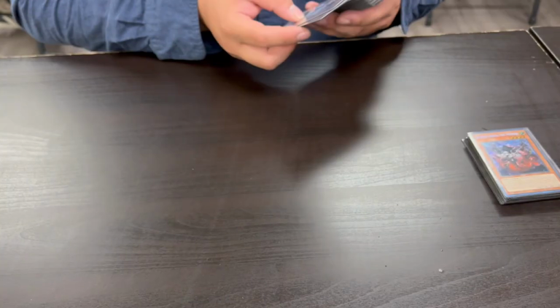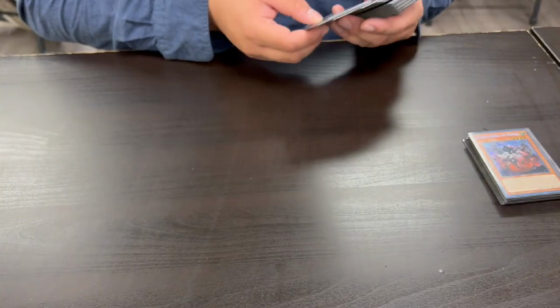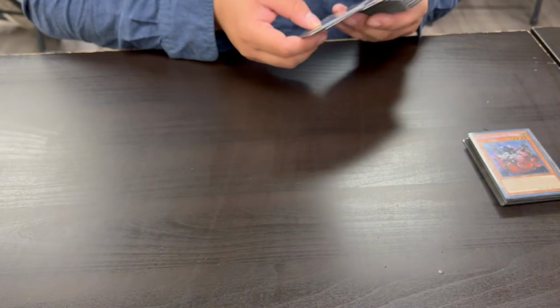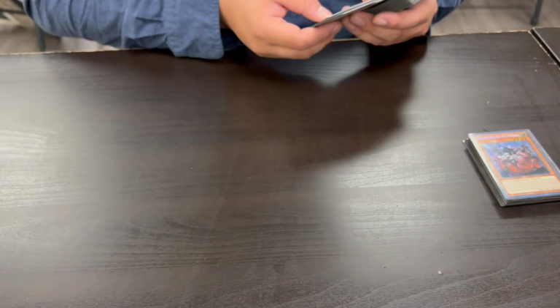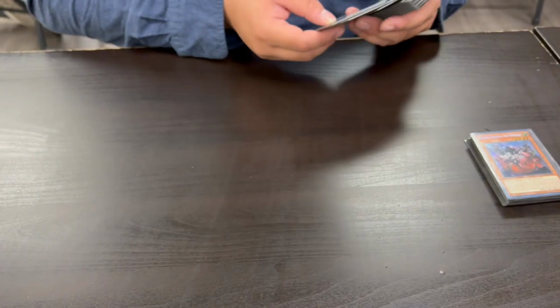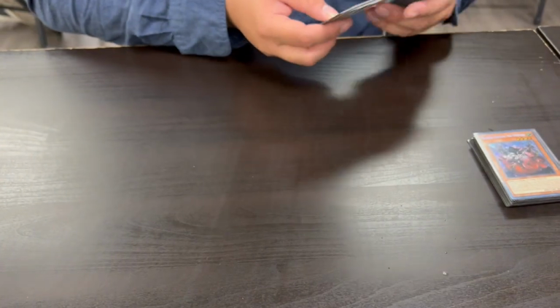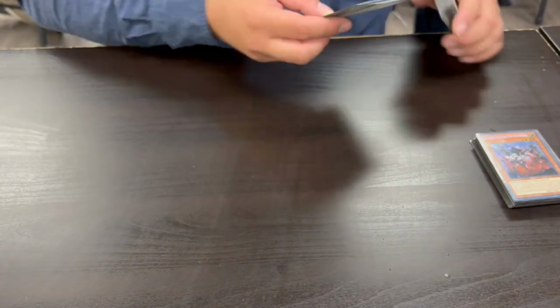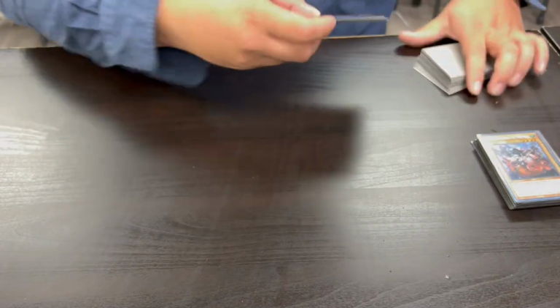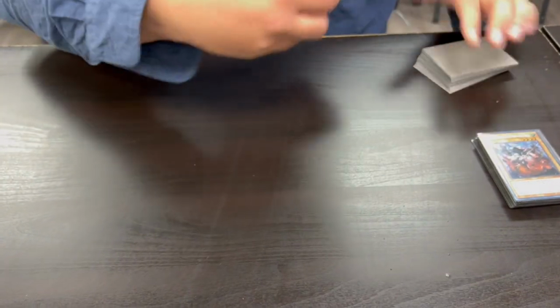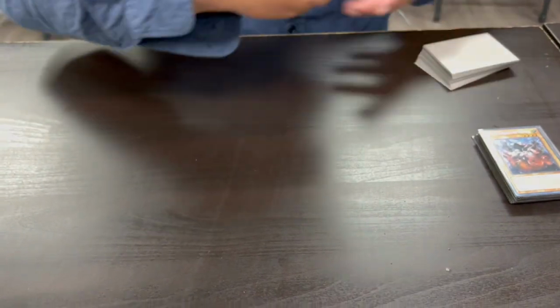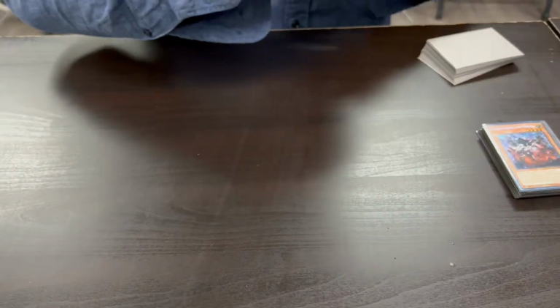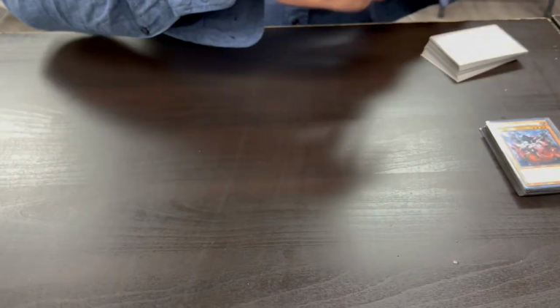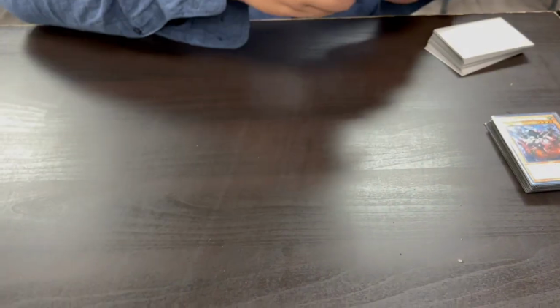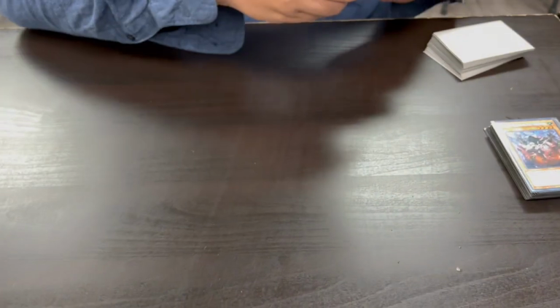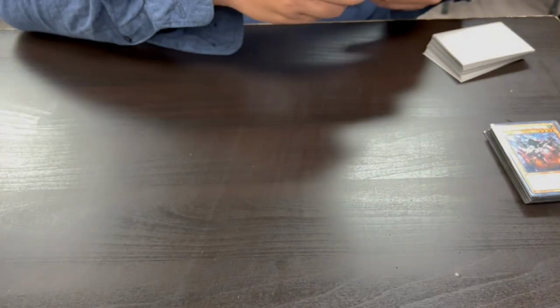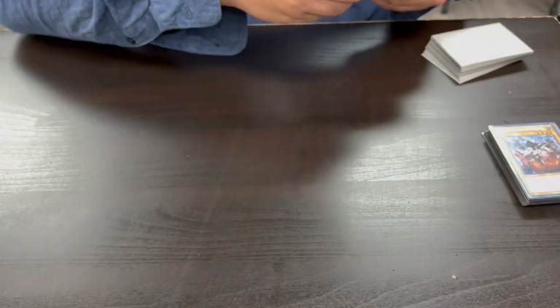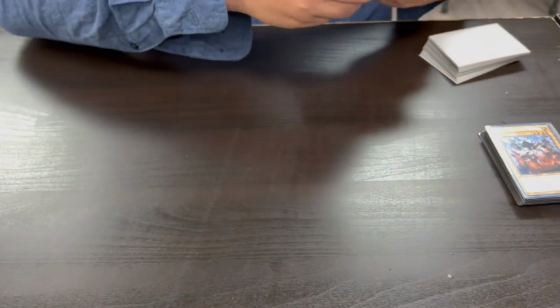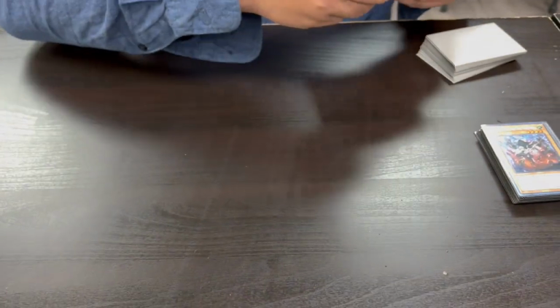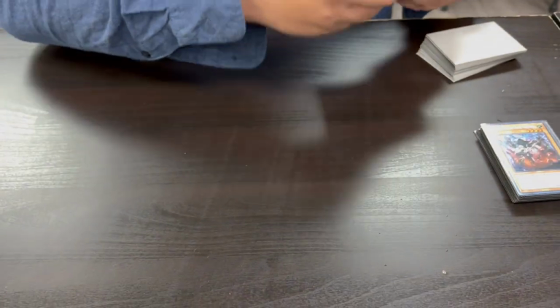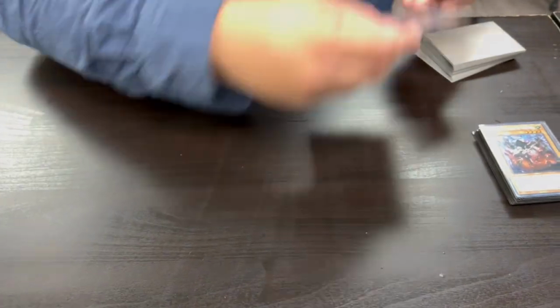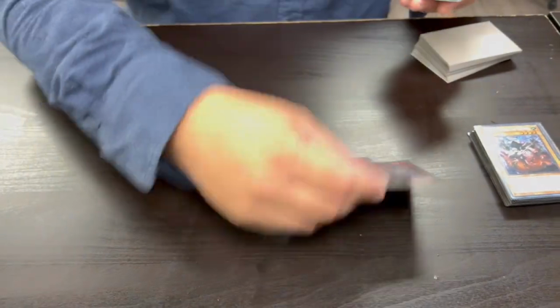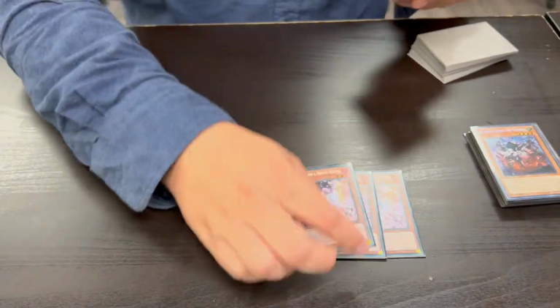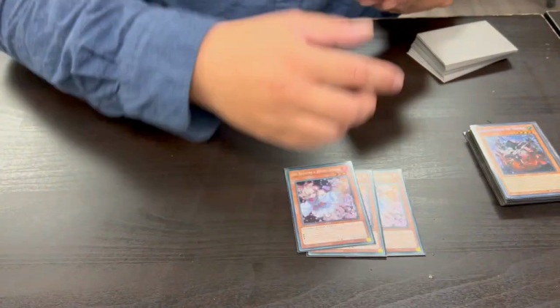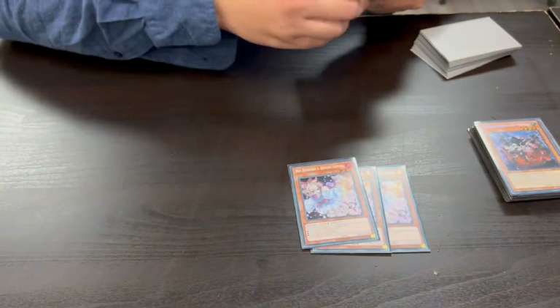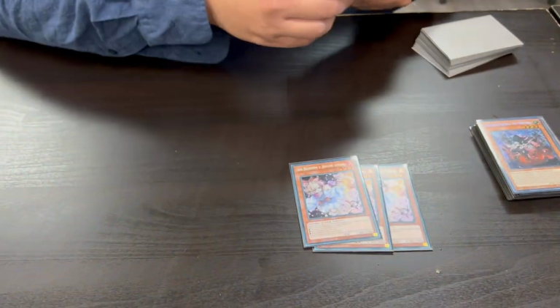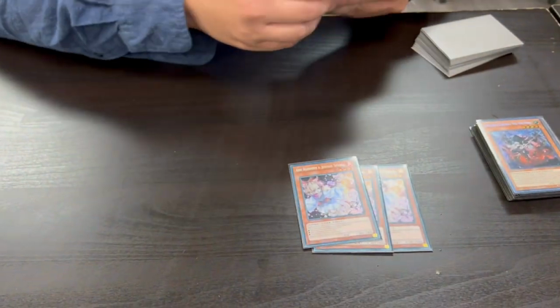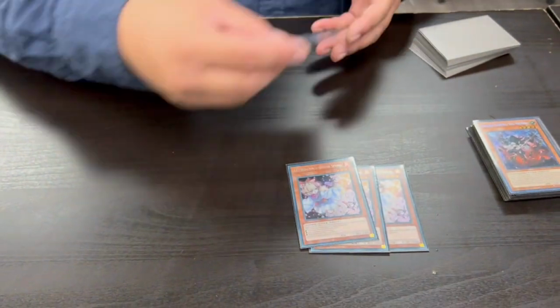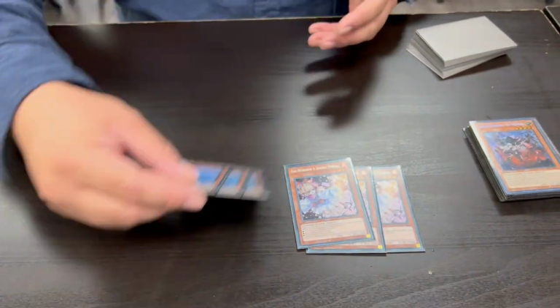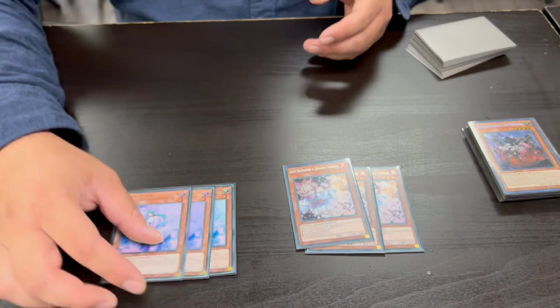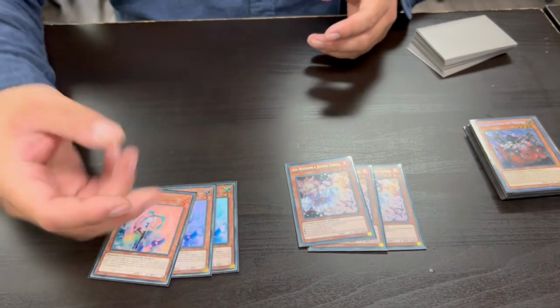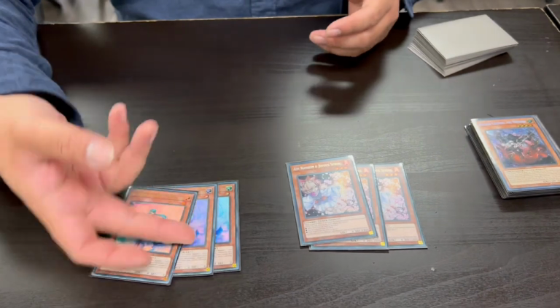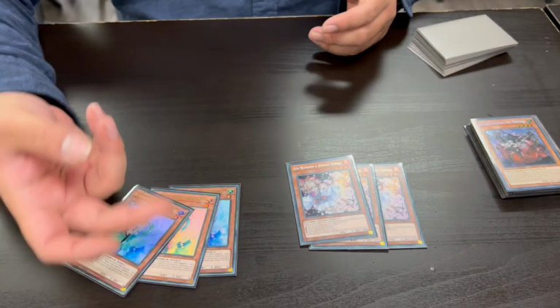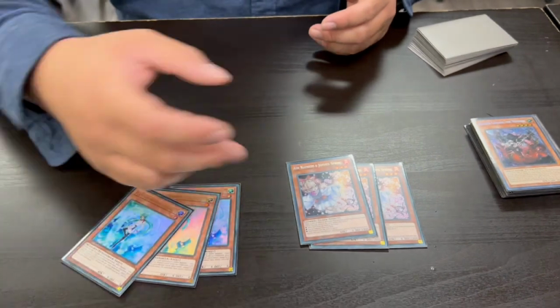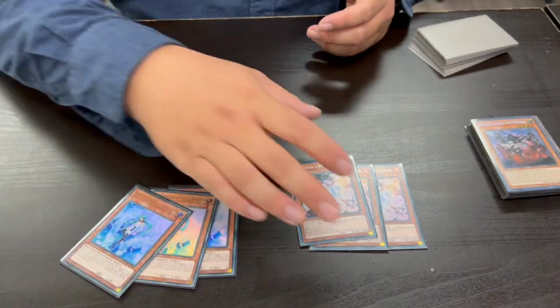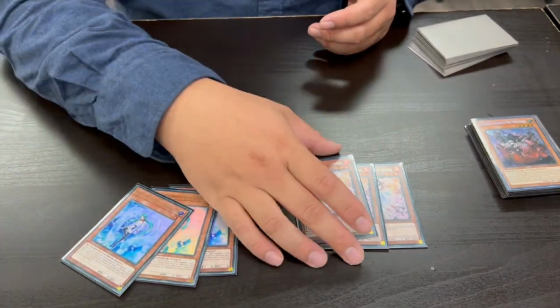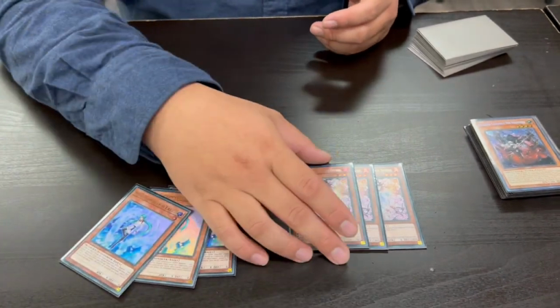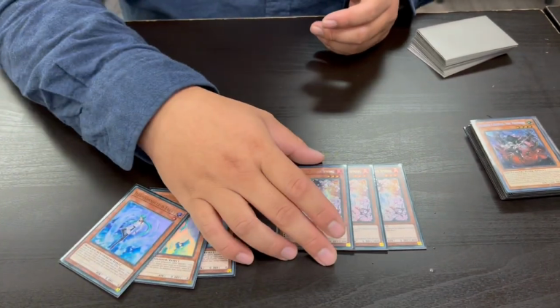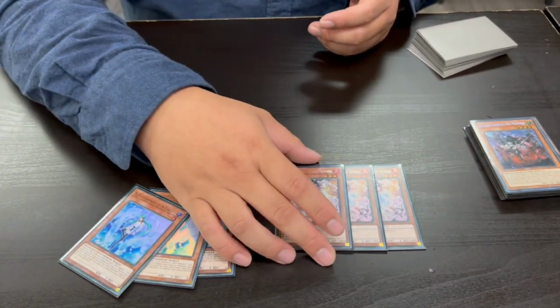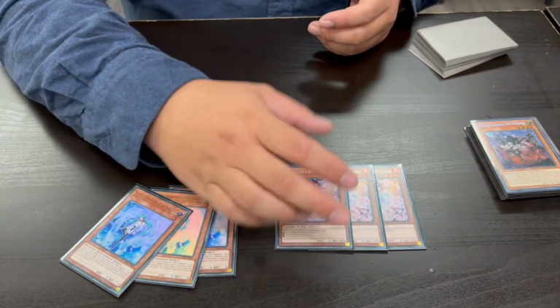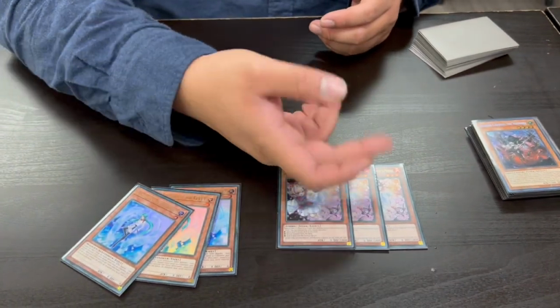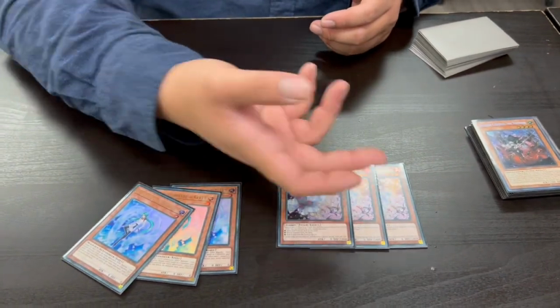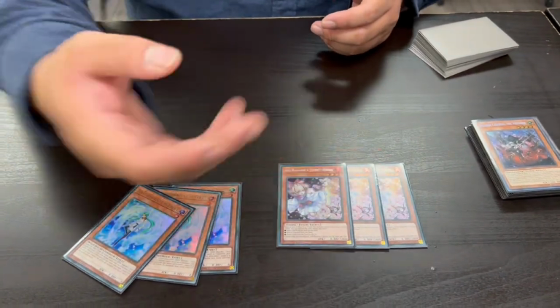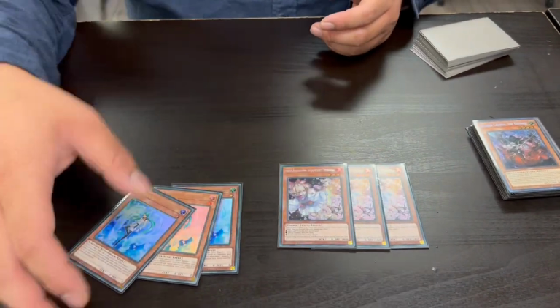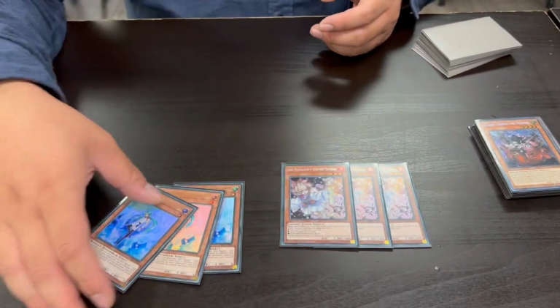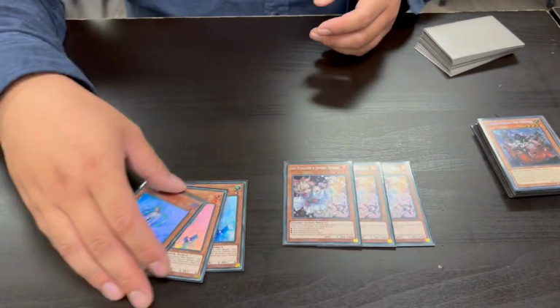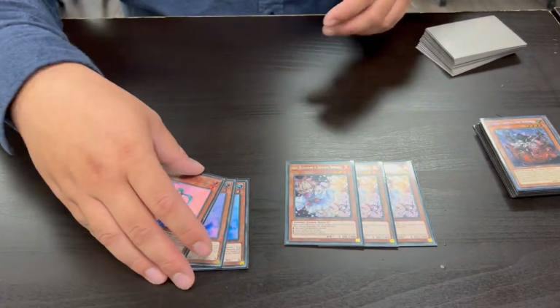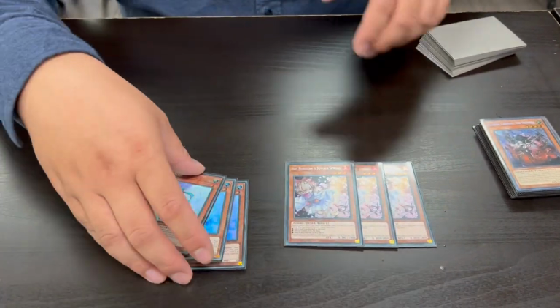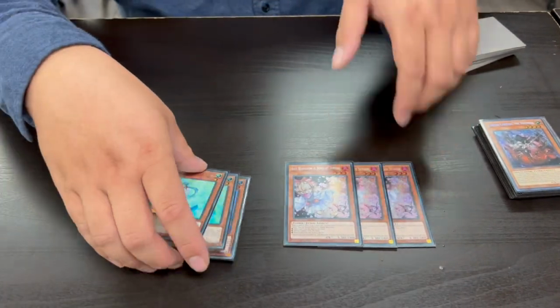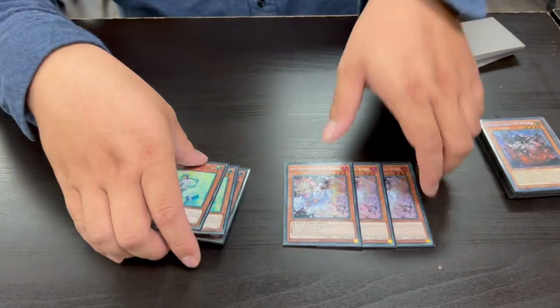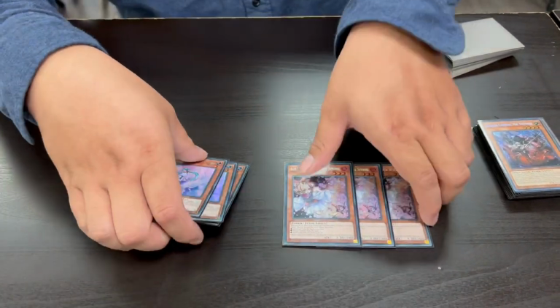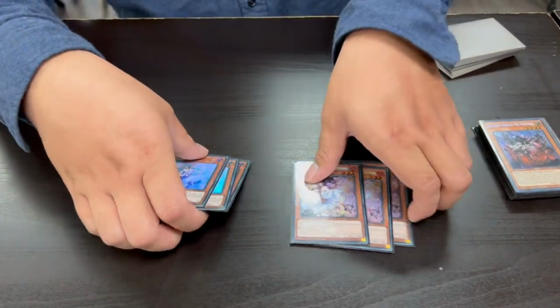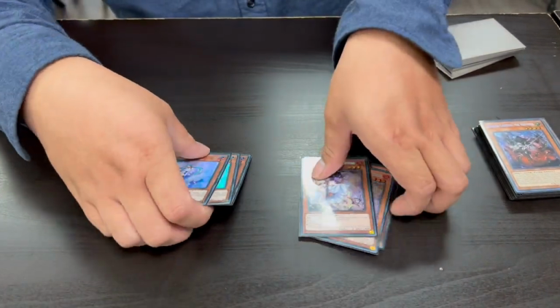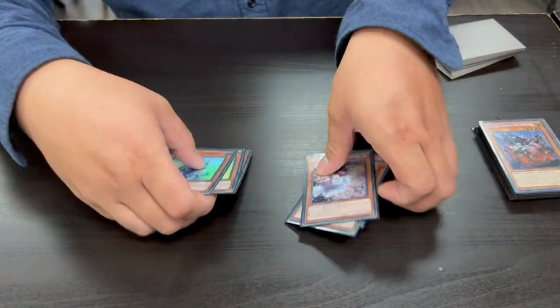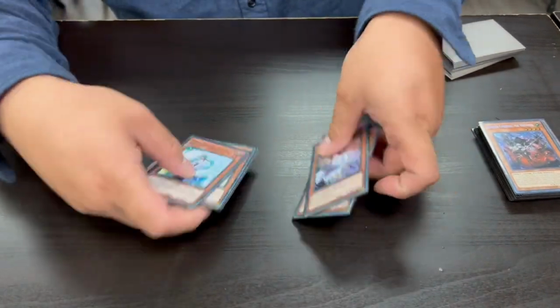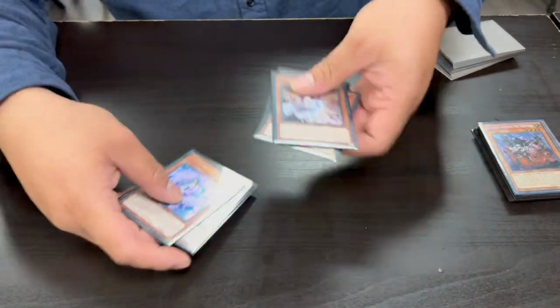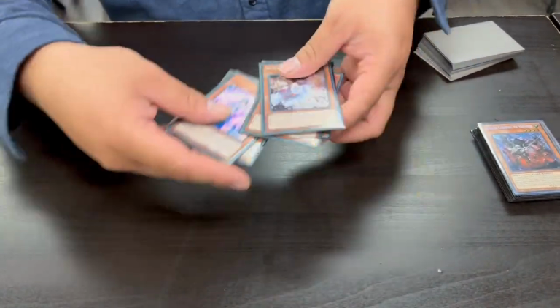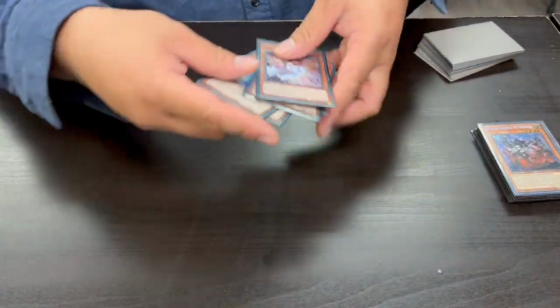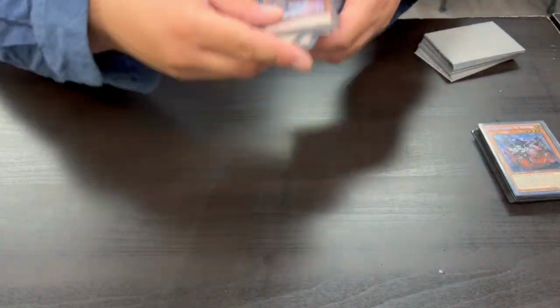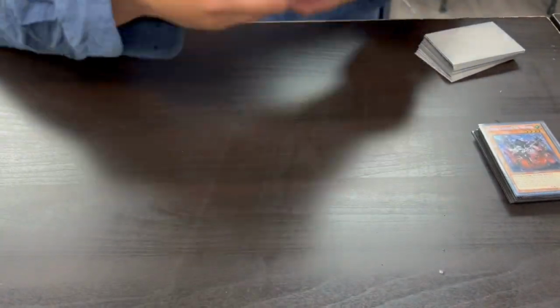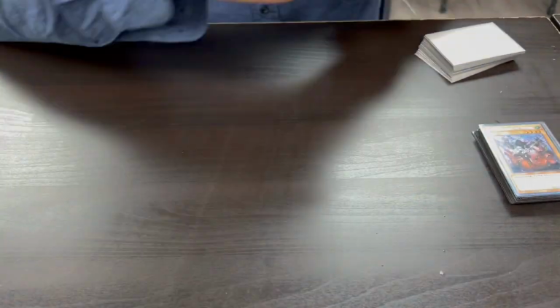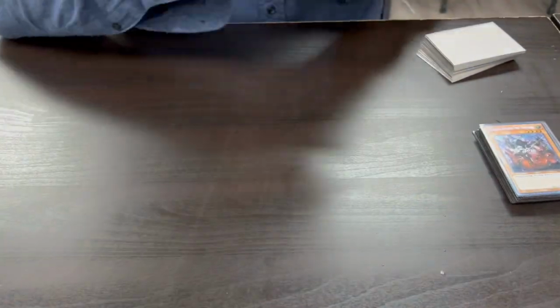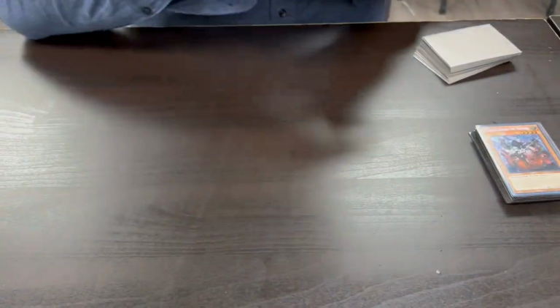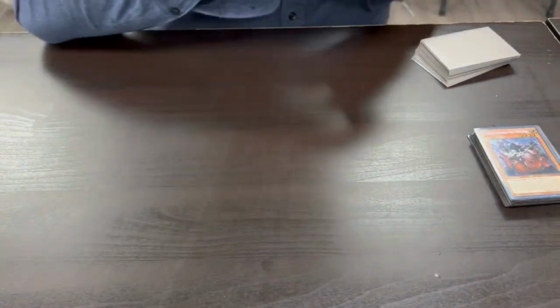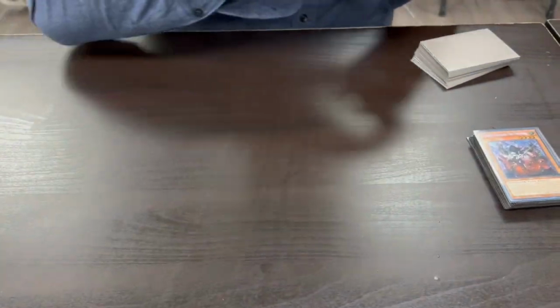For hand traps, we have the three Ash and the three Valor. The Valor obviously protecting Albazoa. The Ash, because... Ash? Yep. Of course.